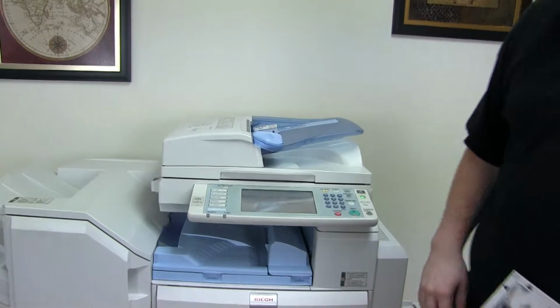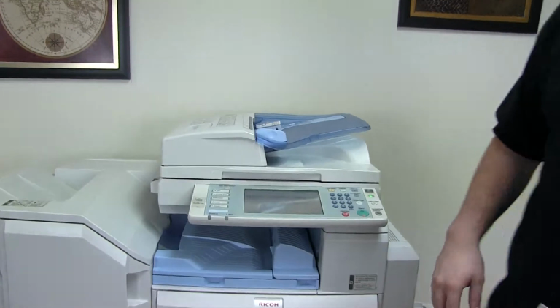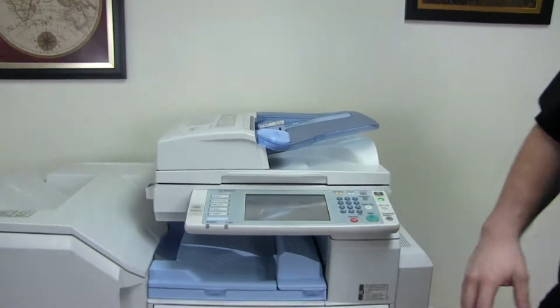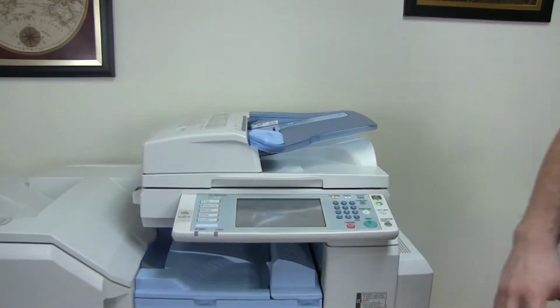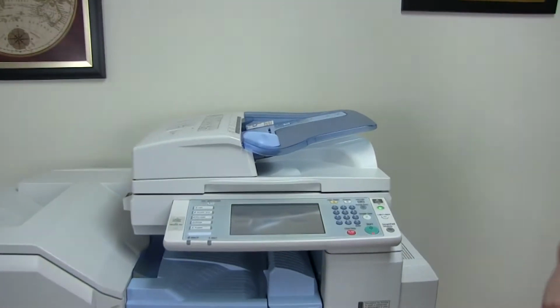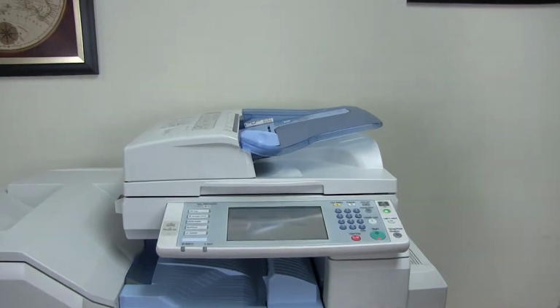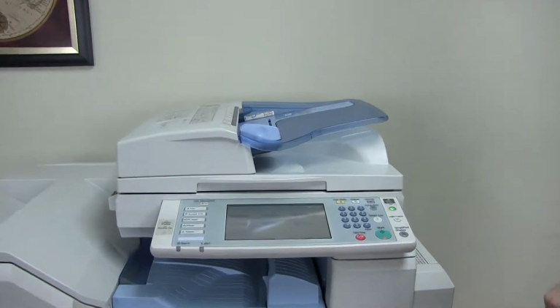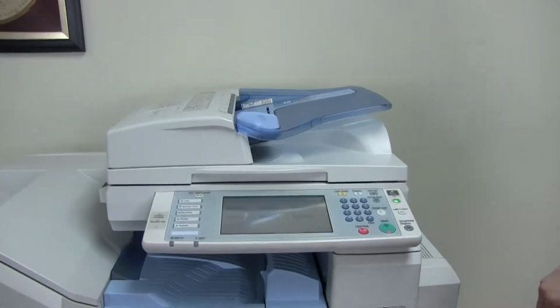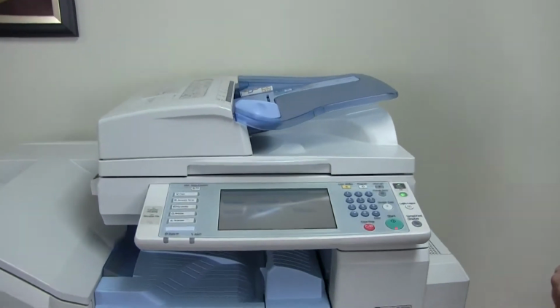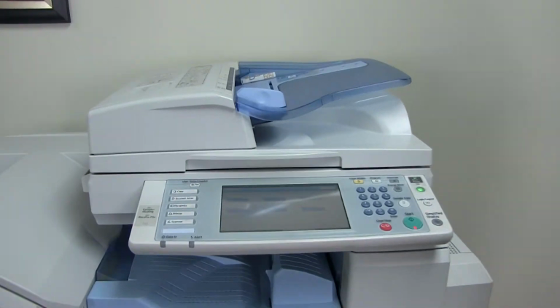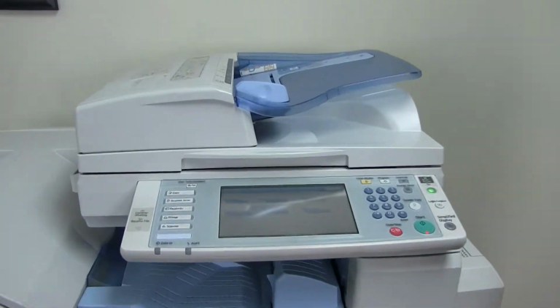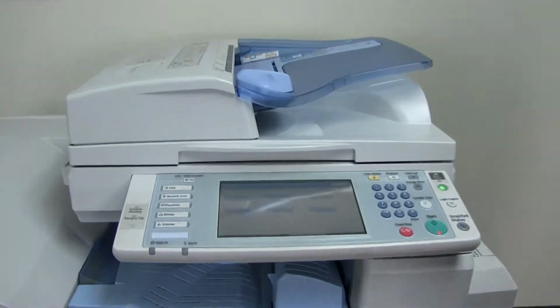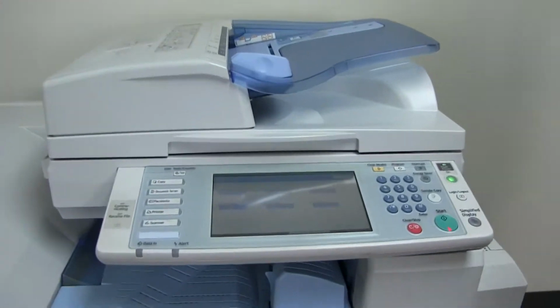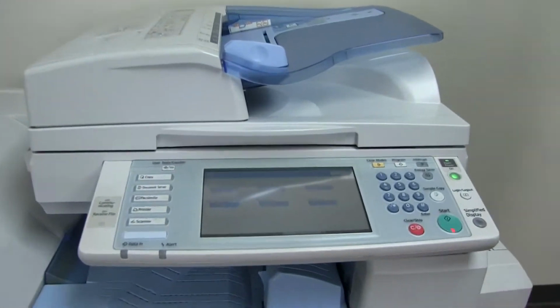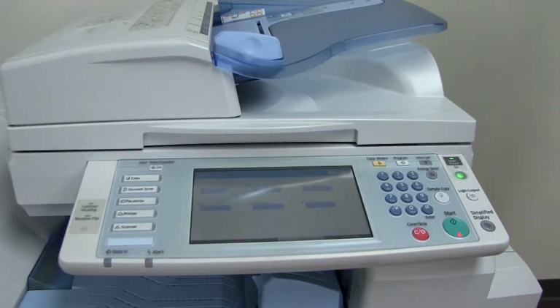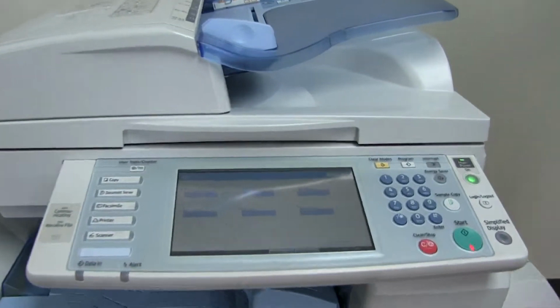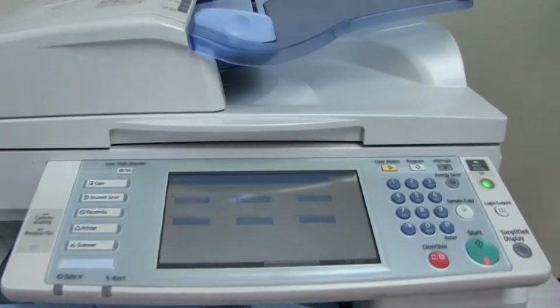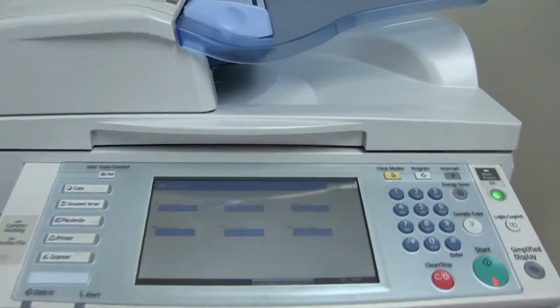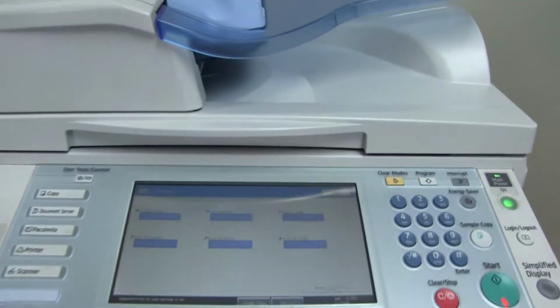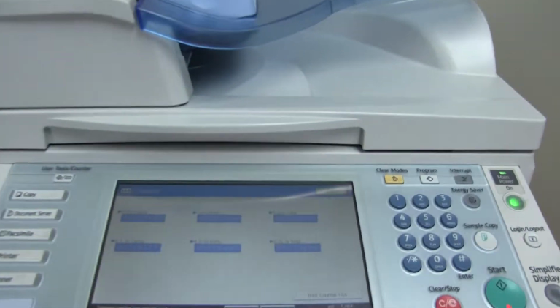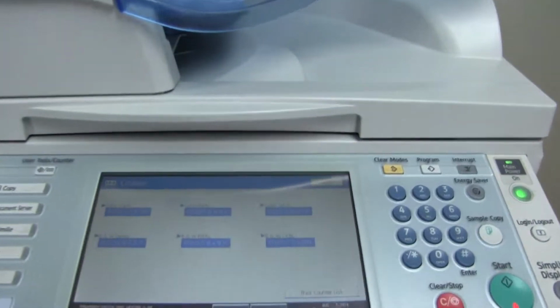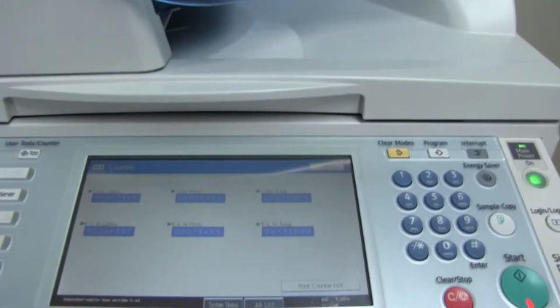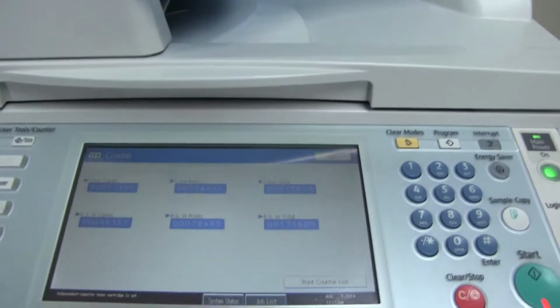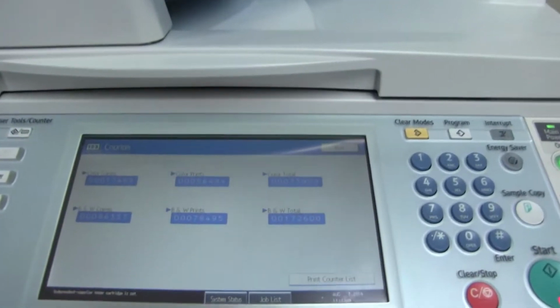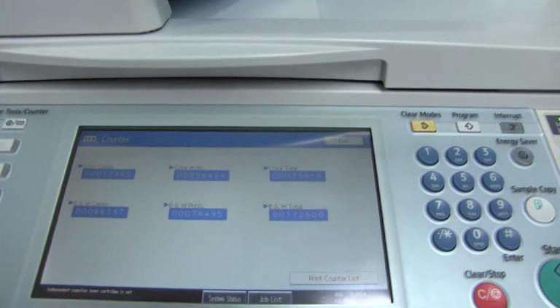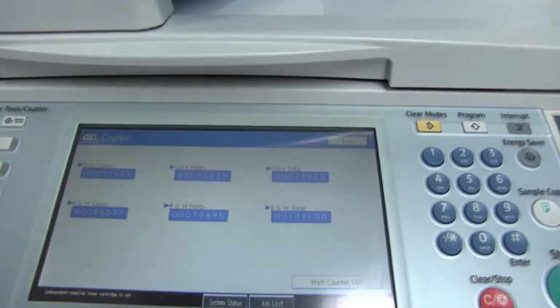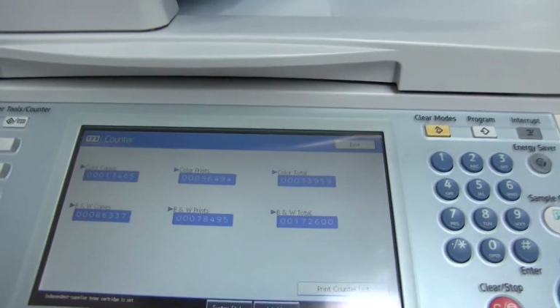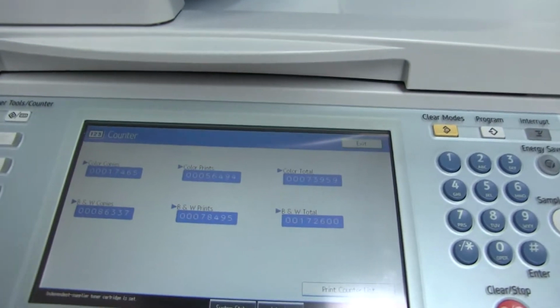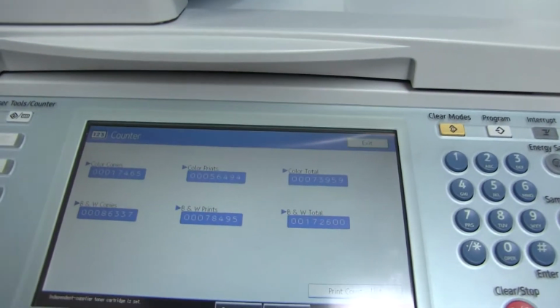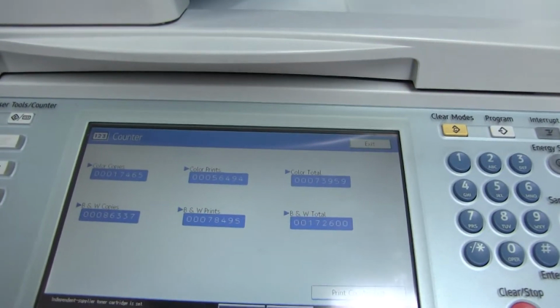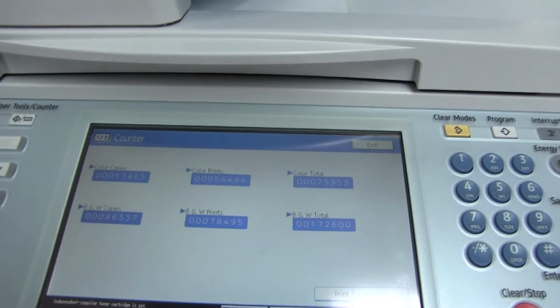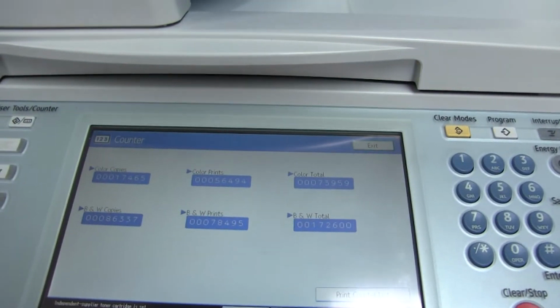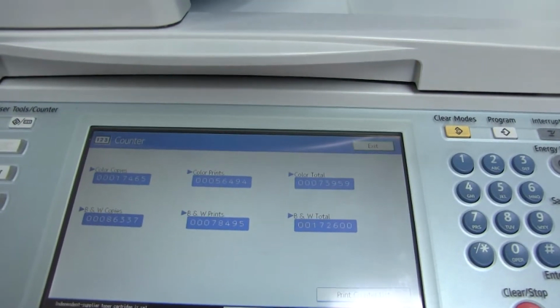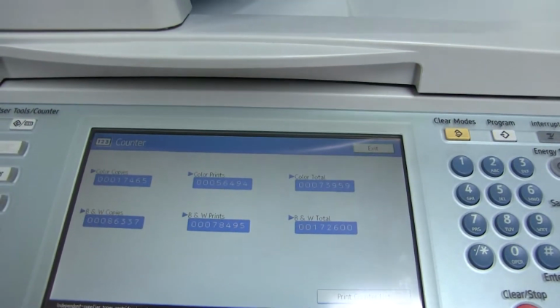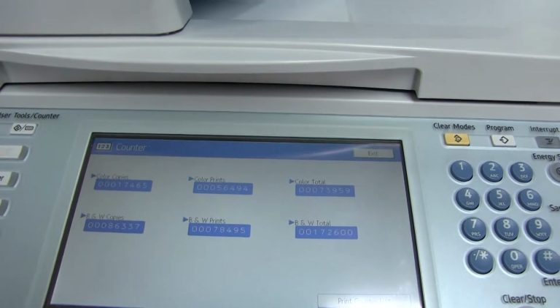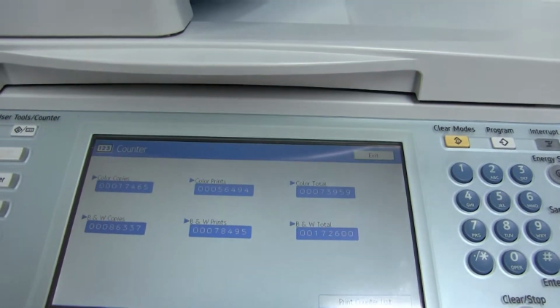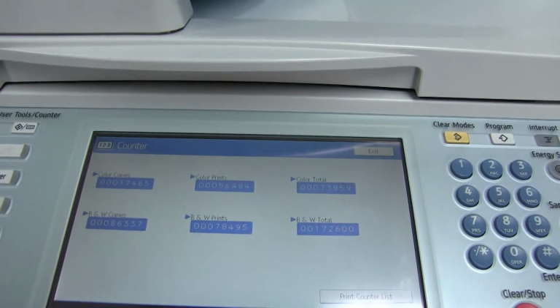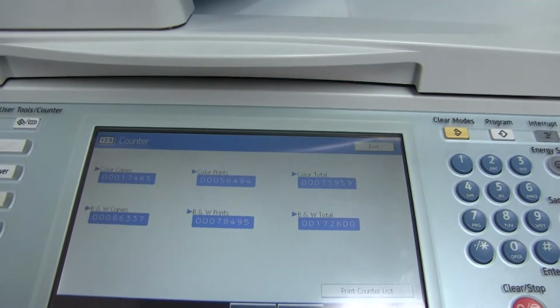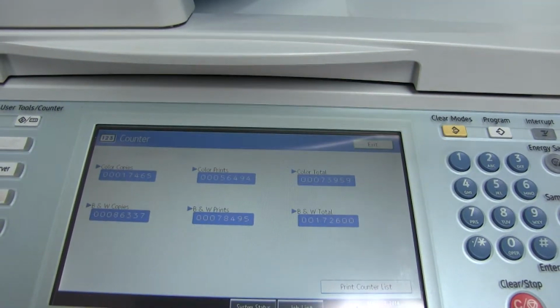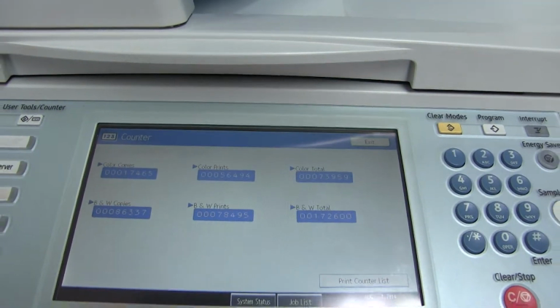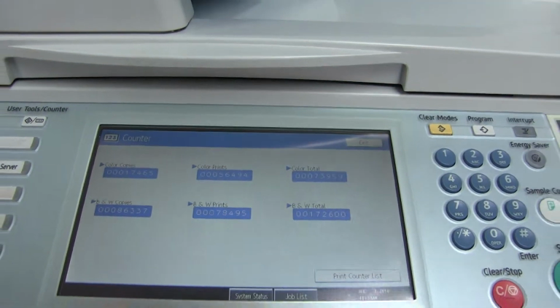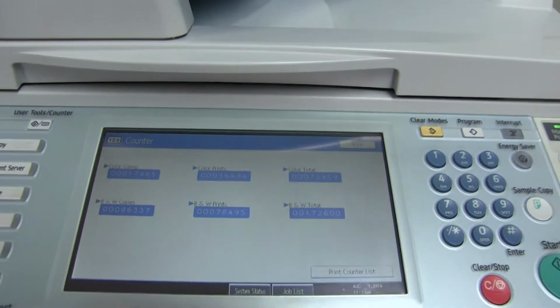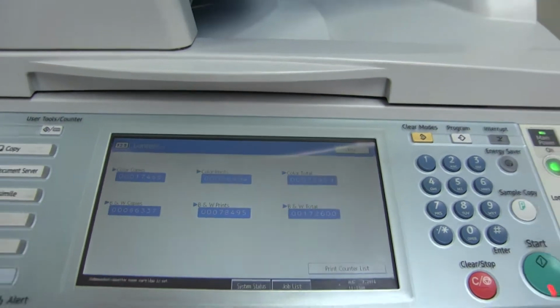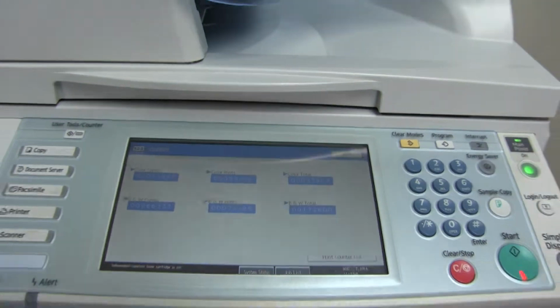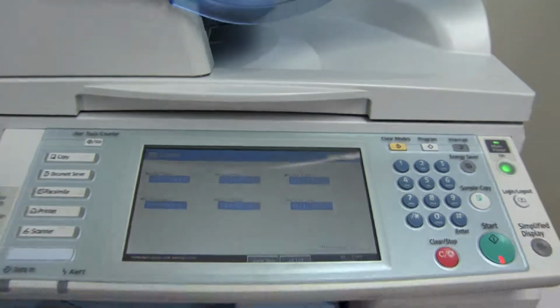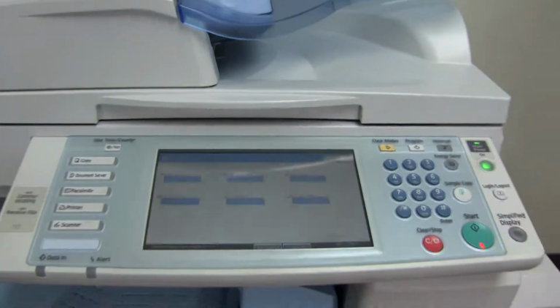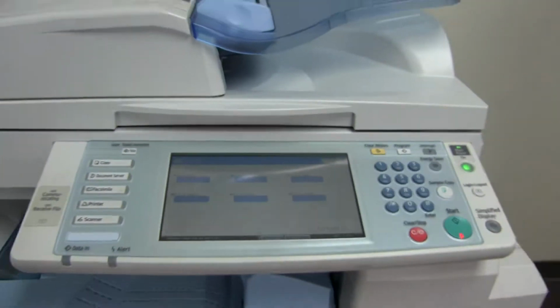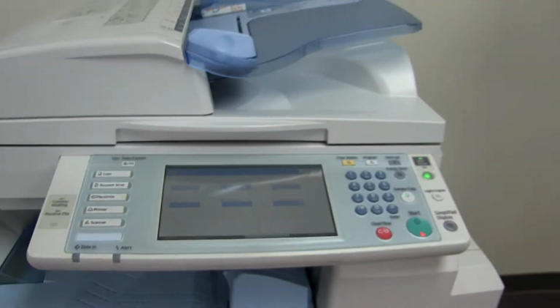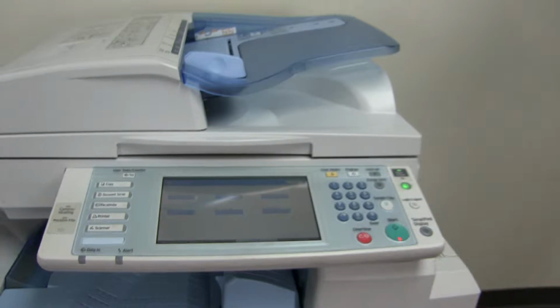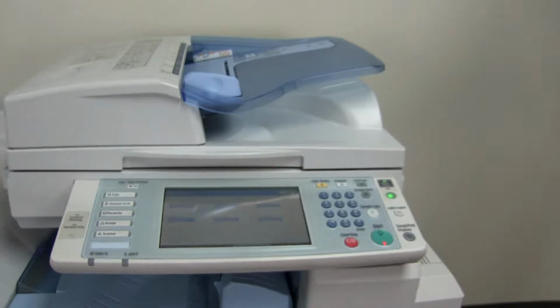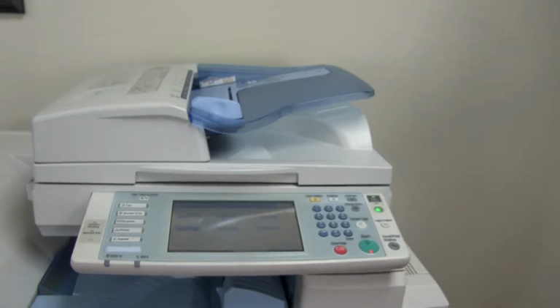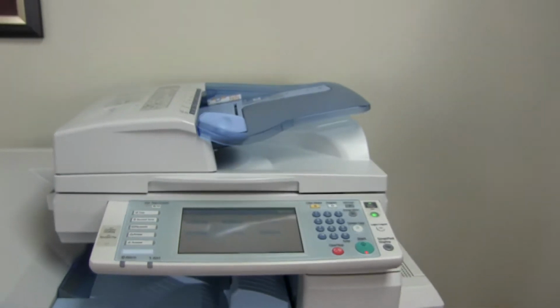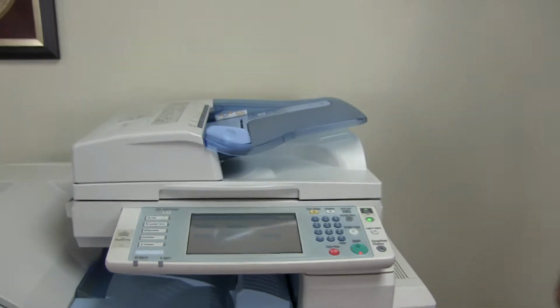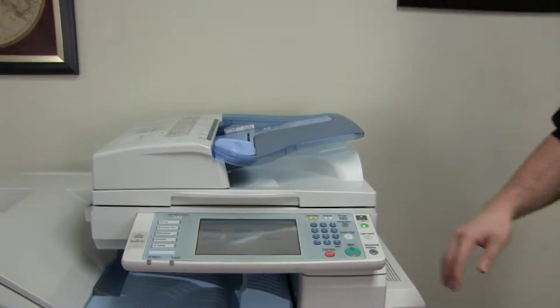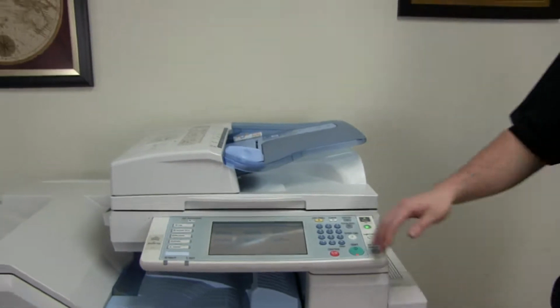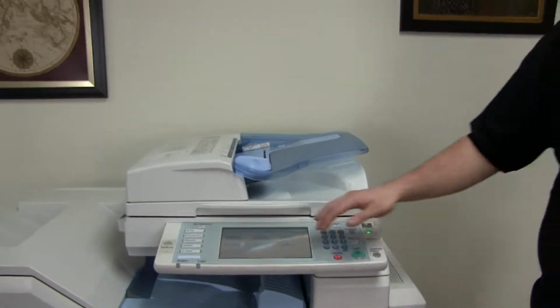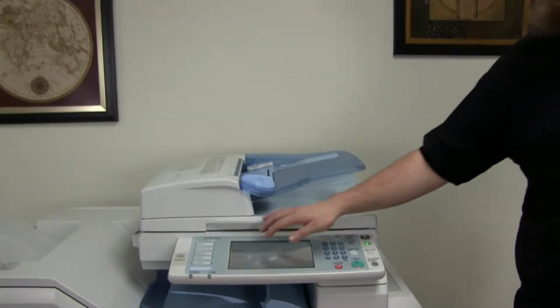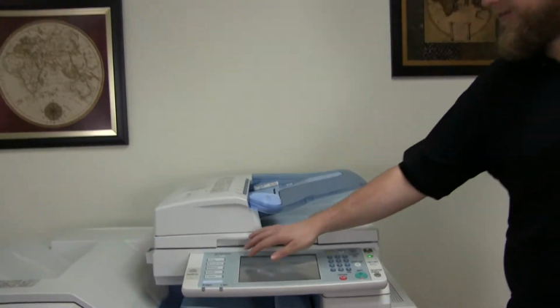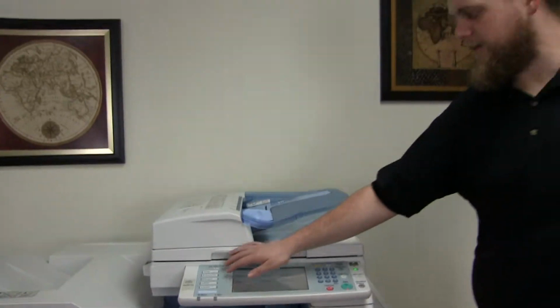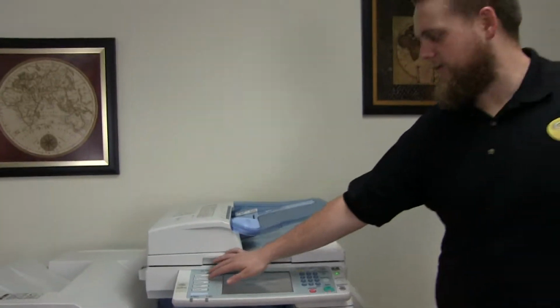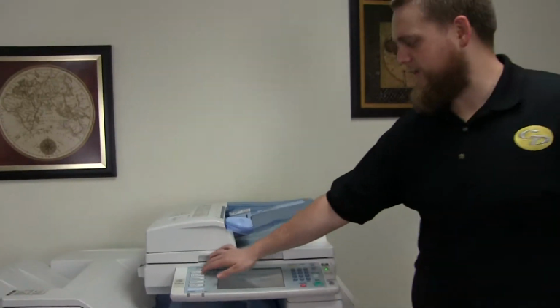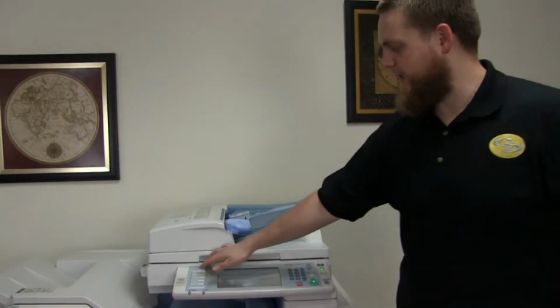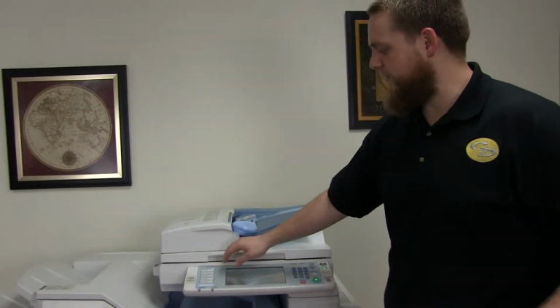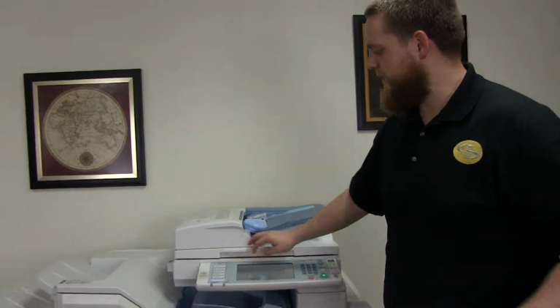The meter on this machine reads 73,000 total color copies and 172,000 total black and white copies, as you can see here on the counter.